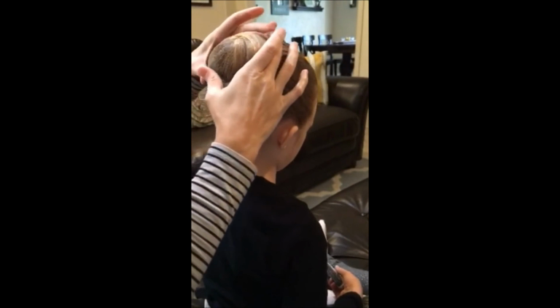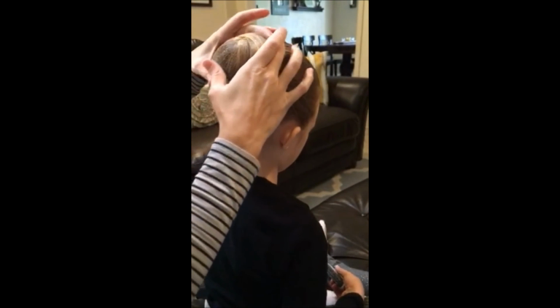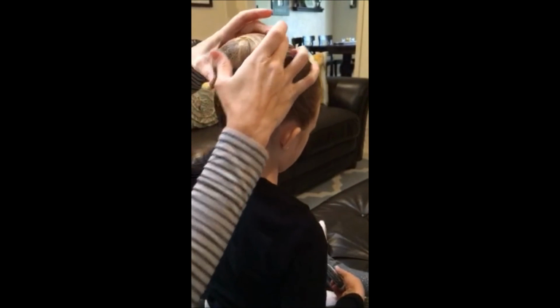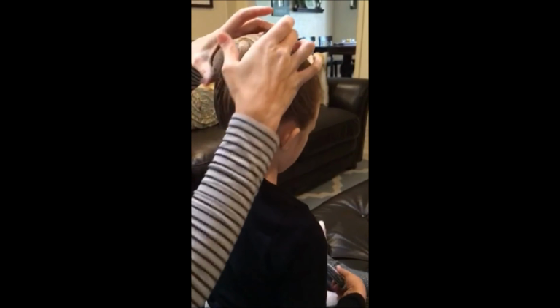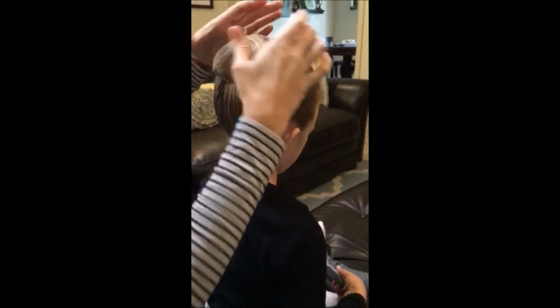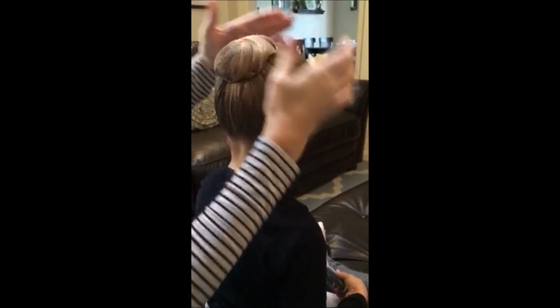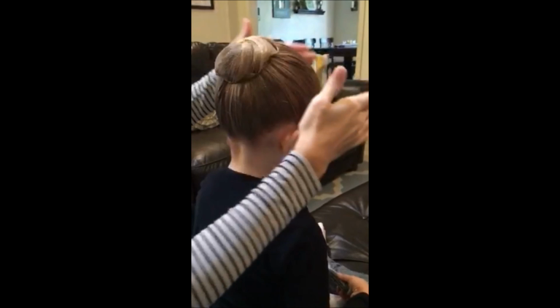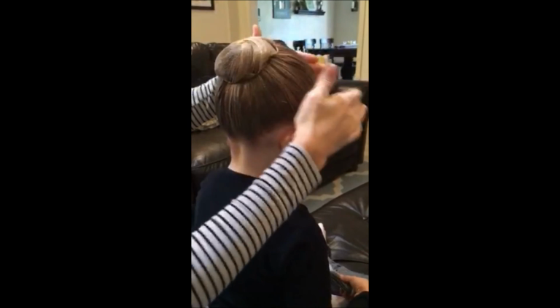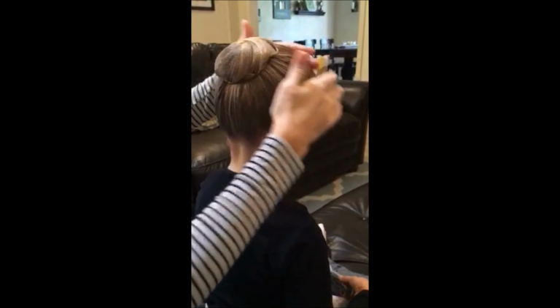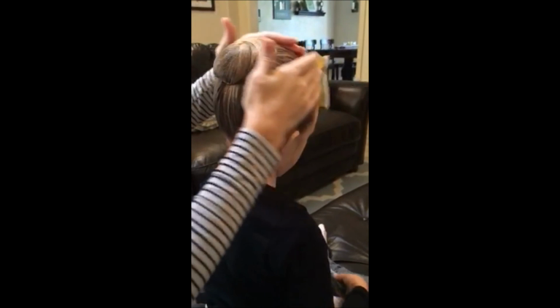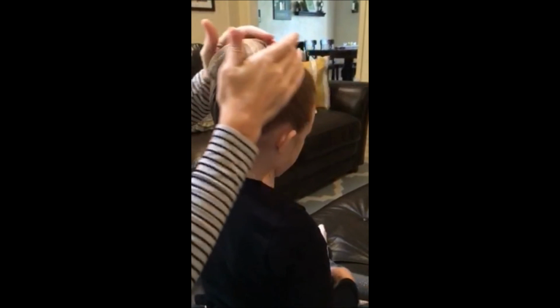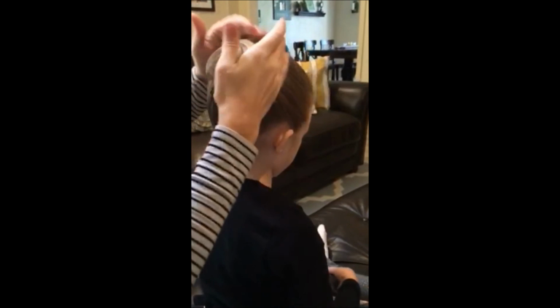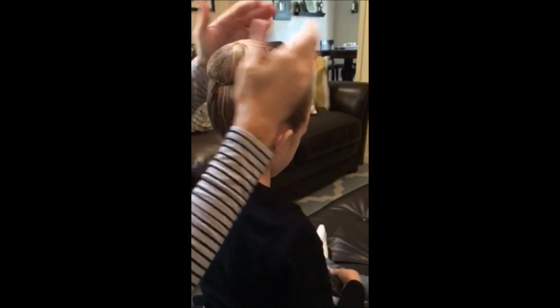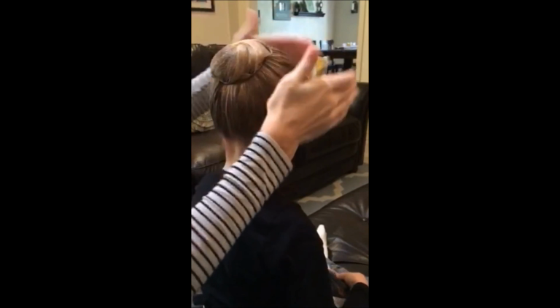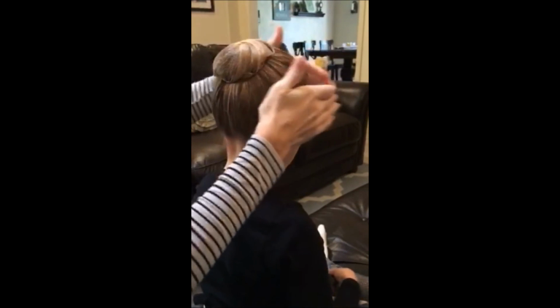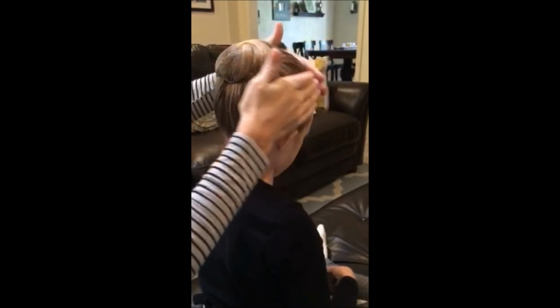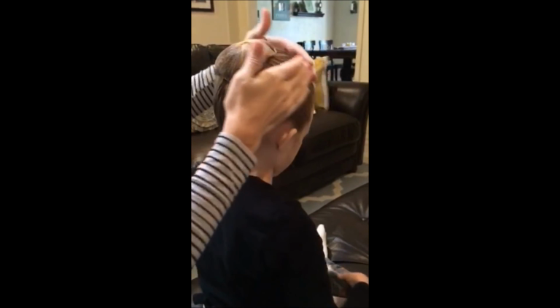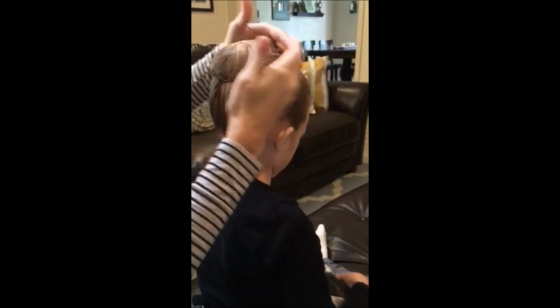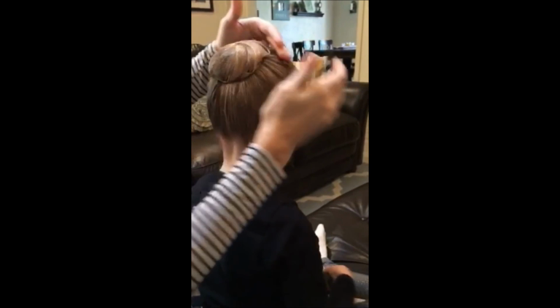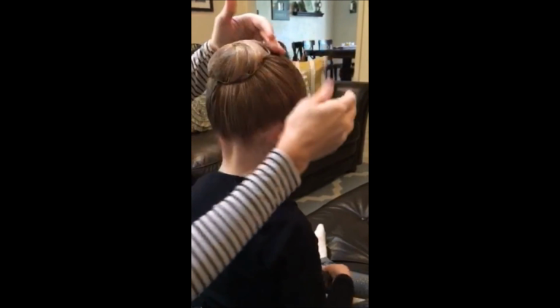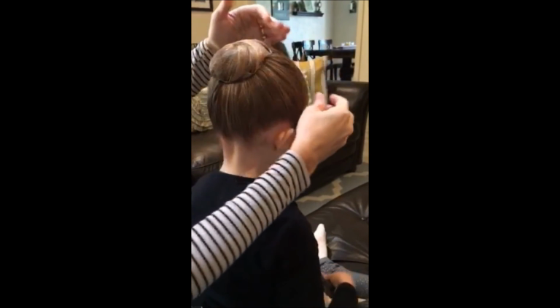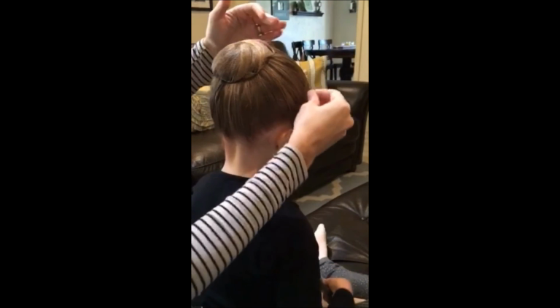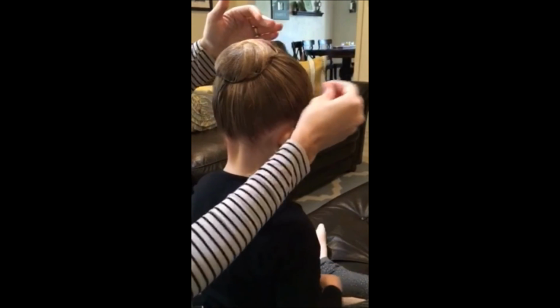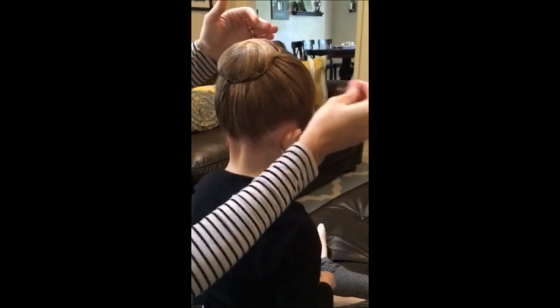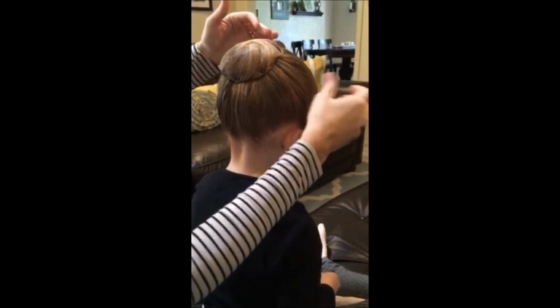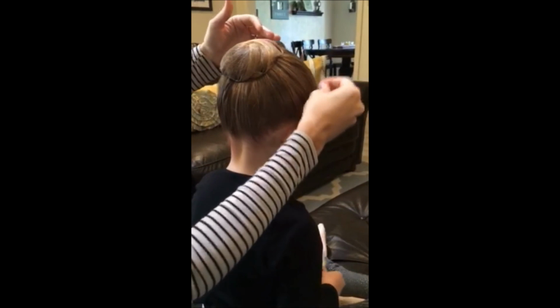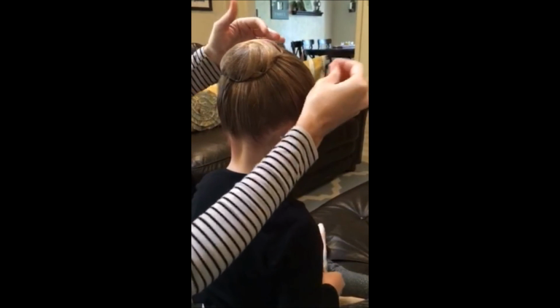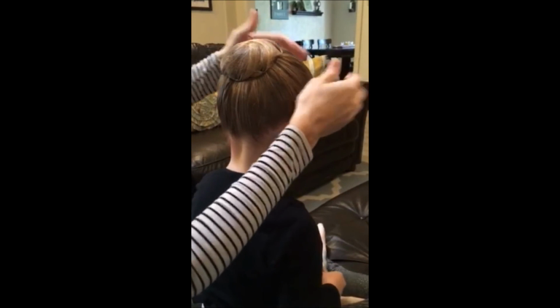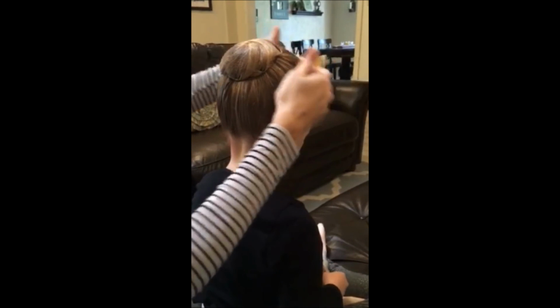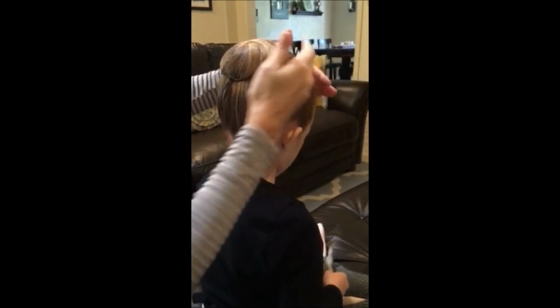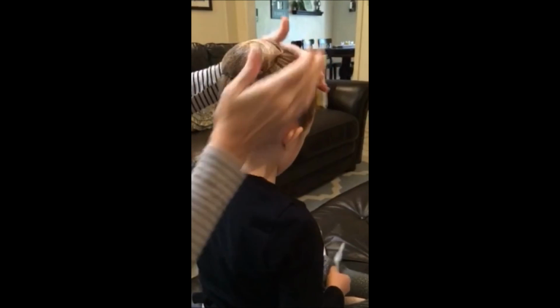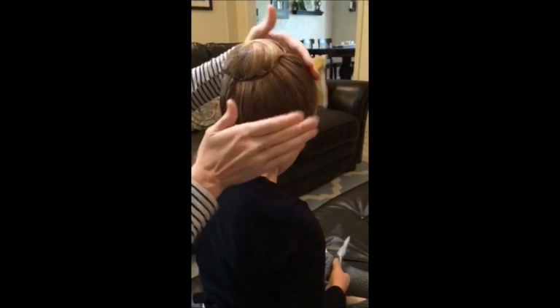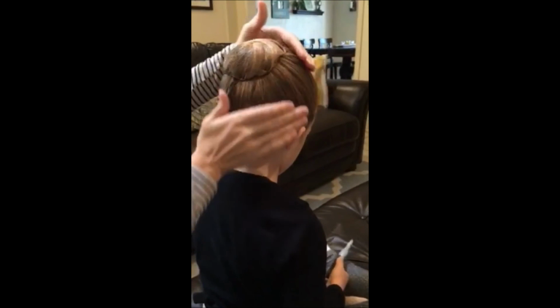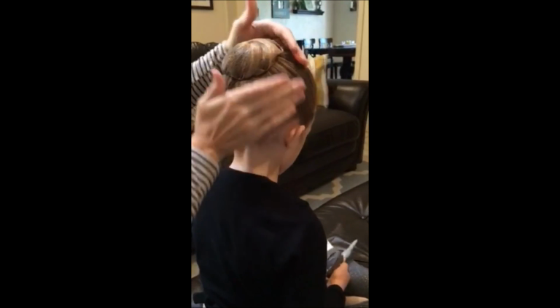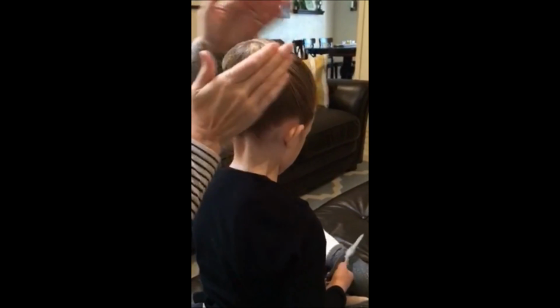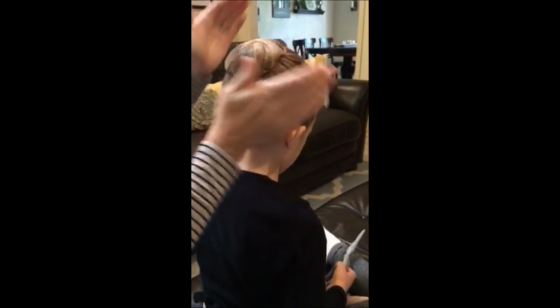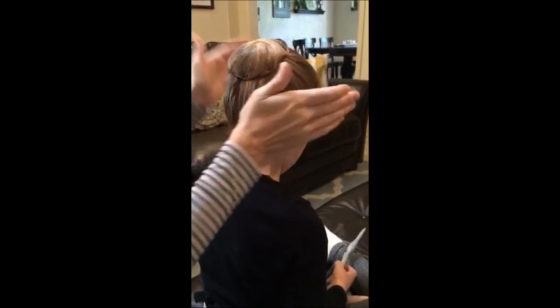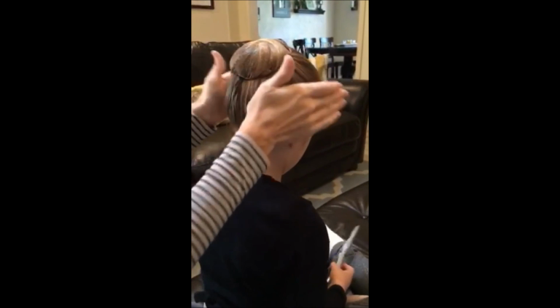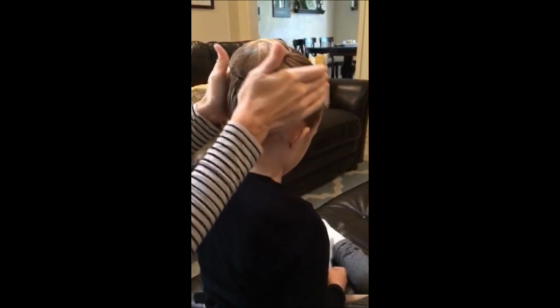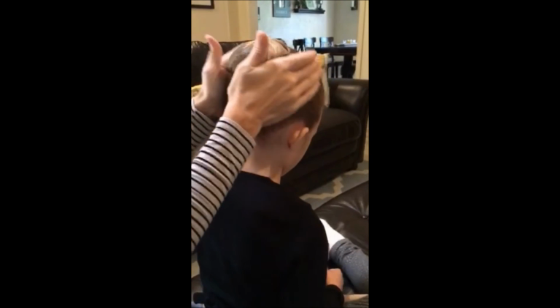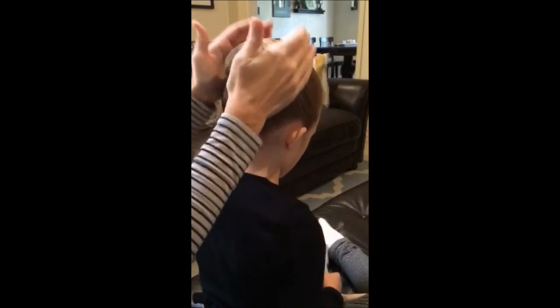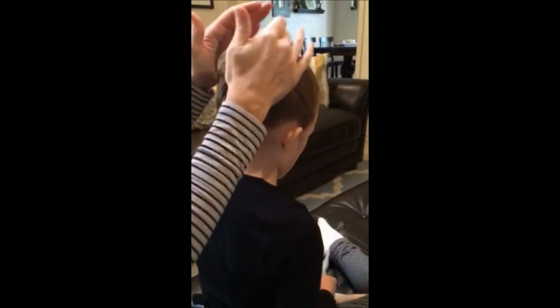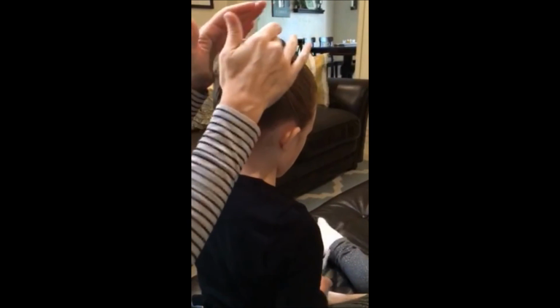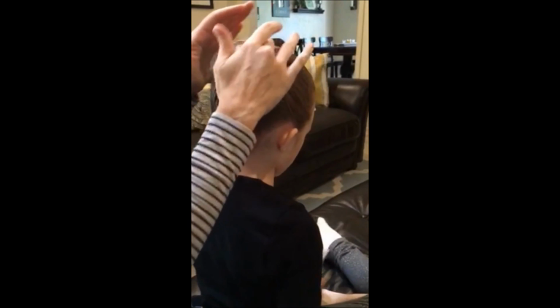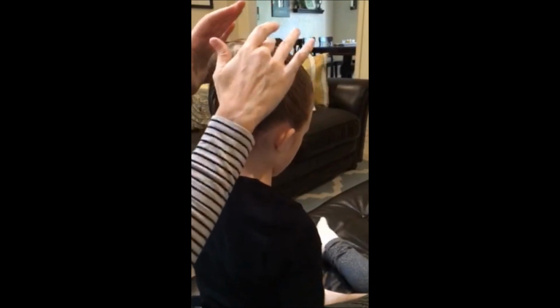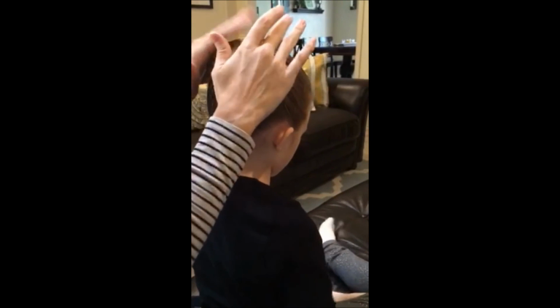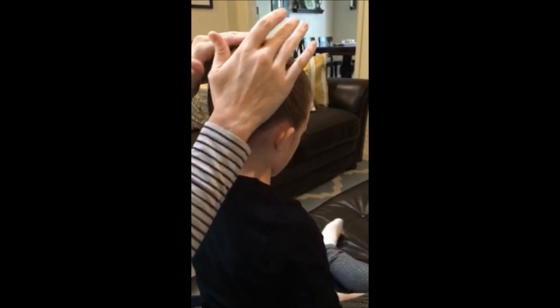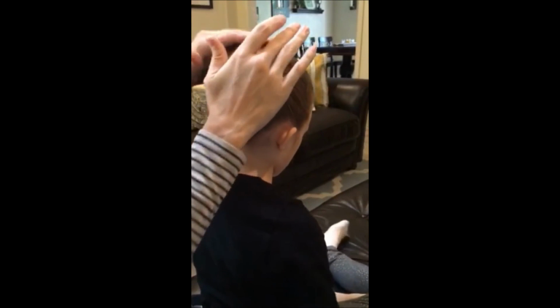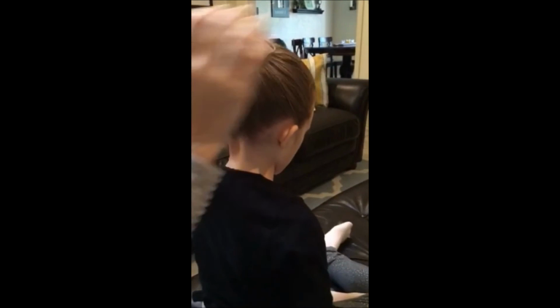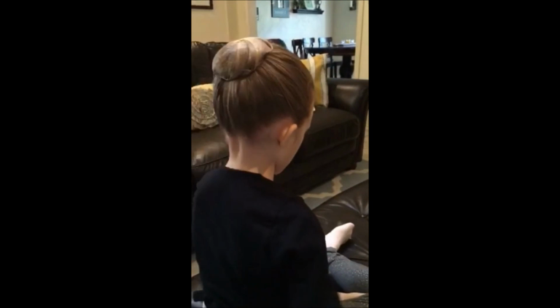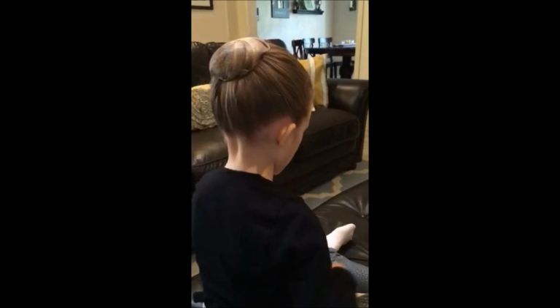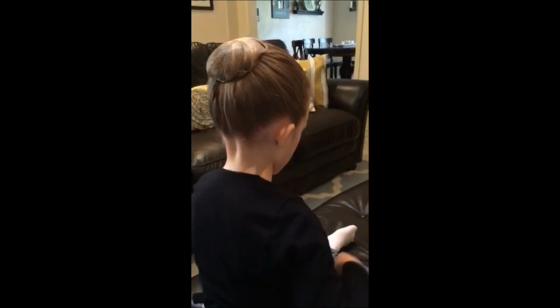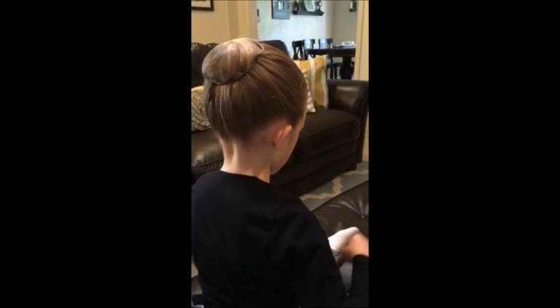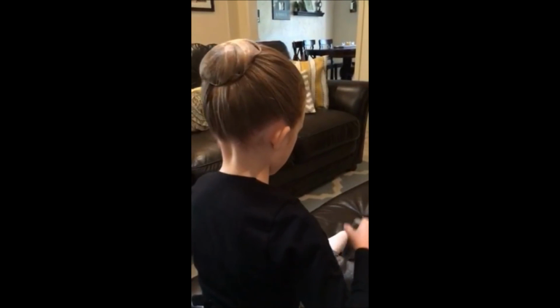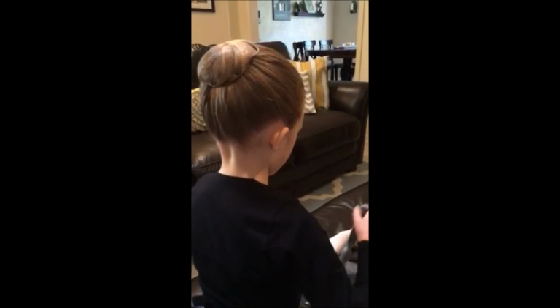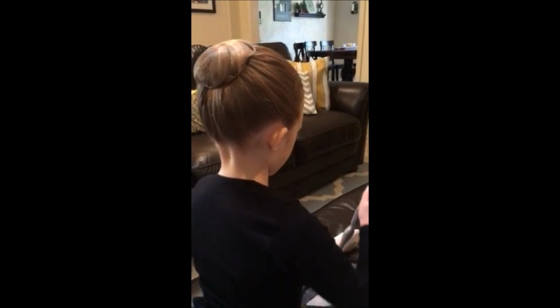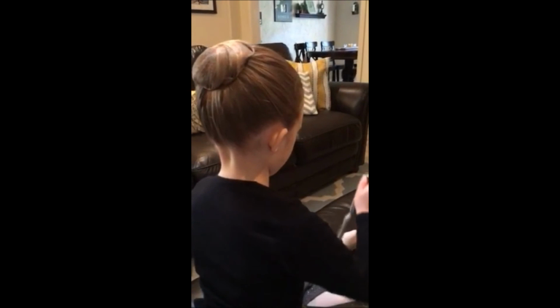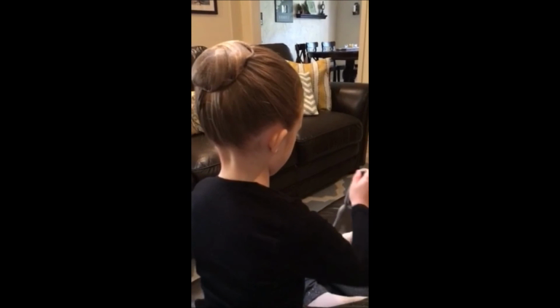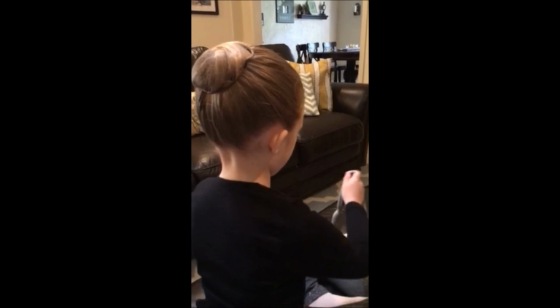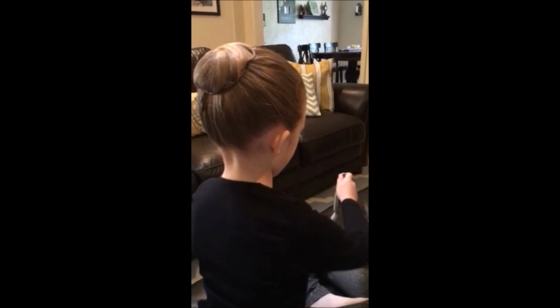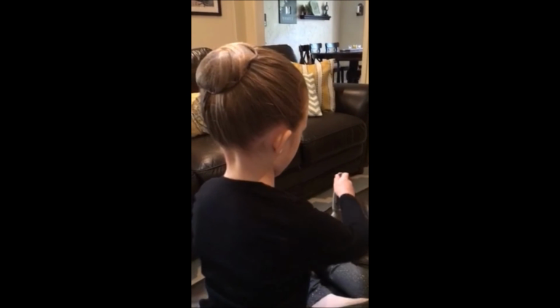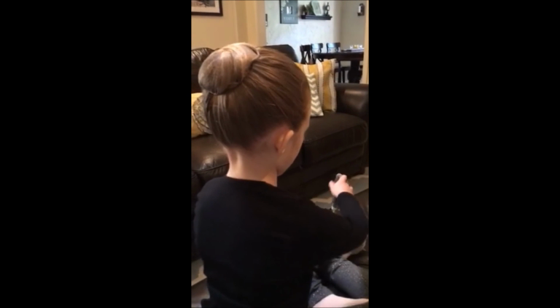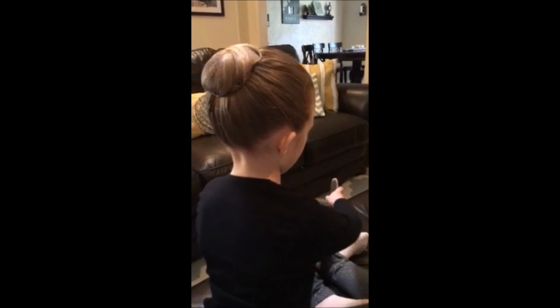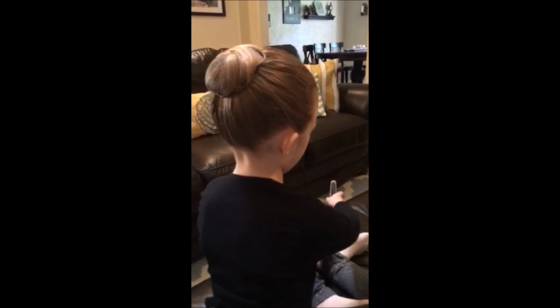Then you can spray down any more hairs that have come loose that you may see. And that is how you make a ballet bun.